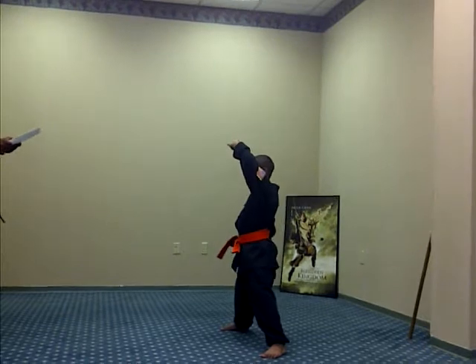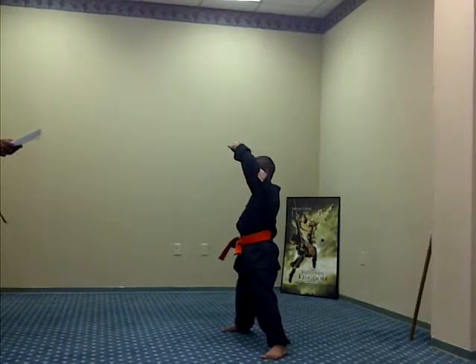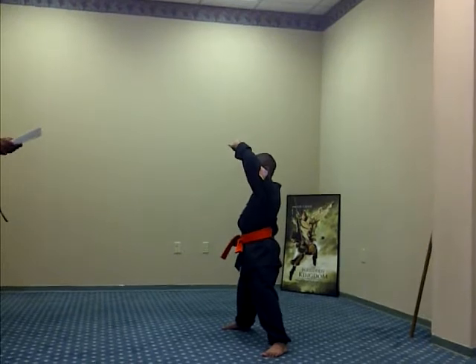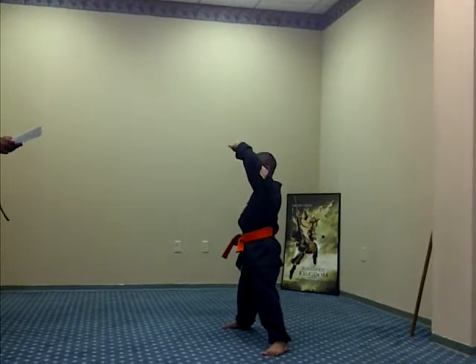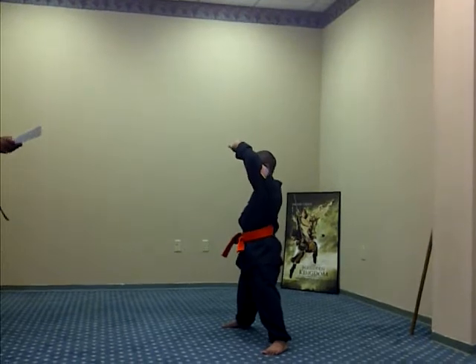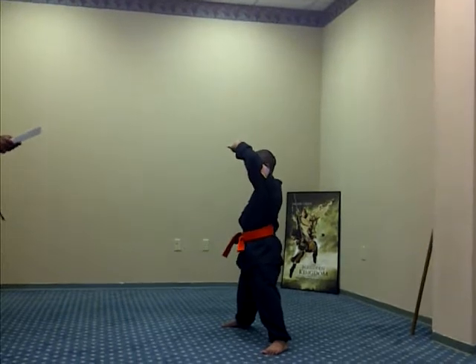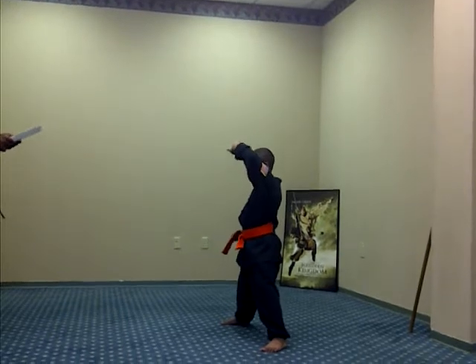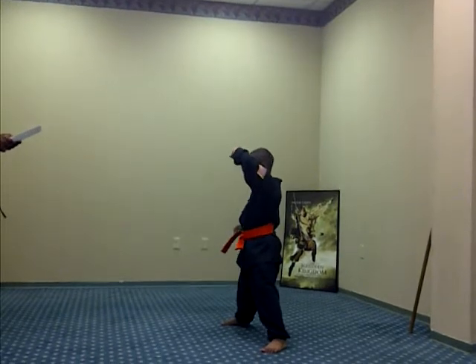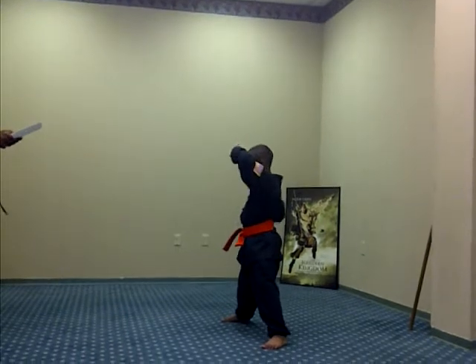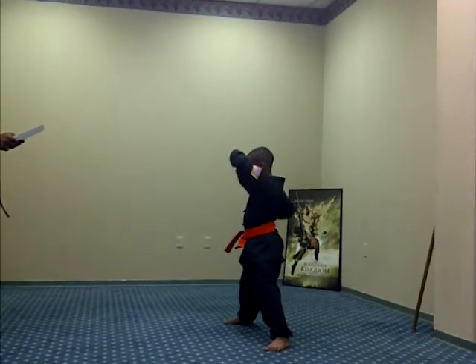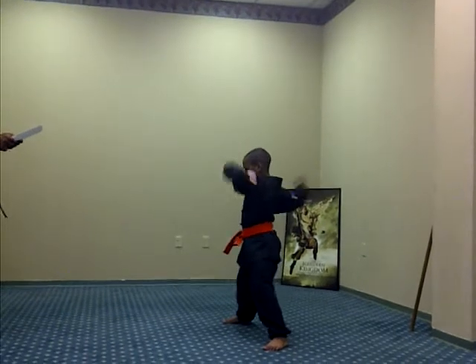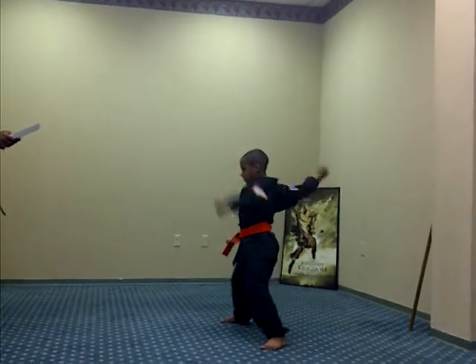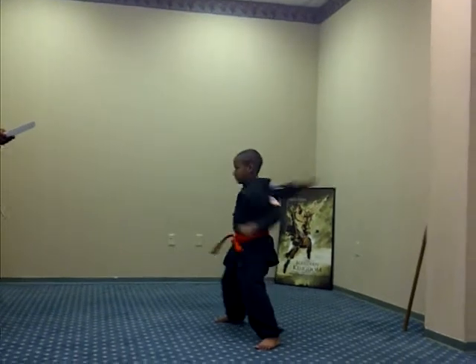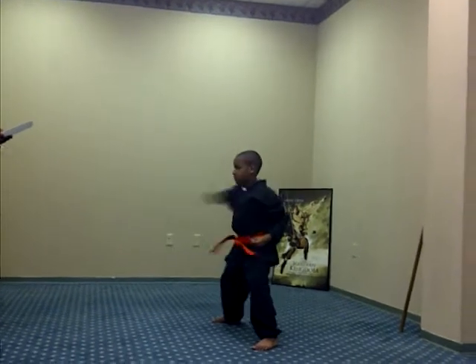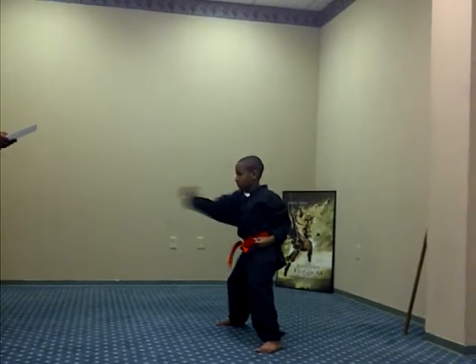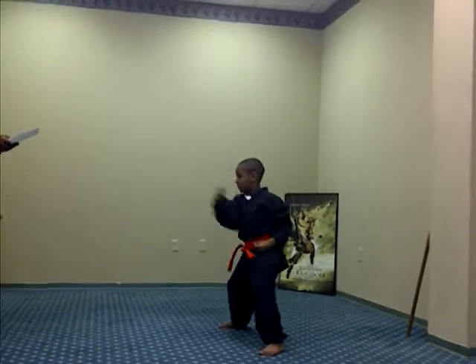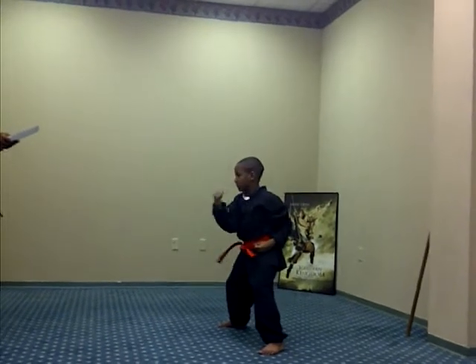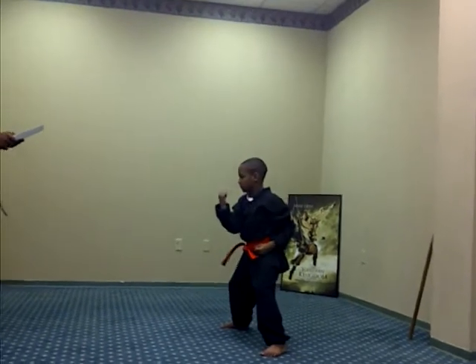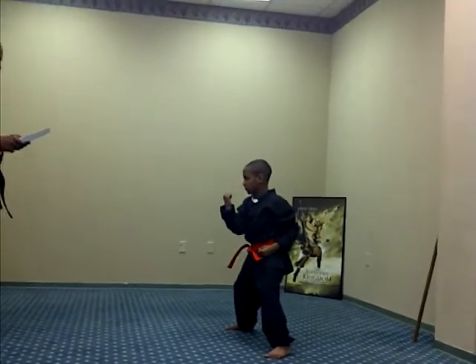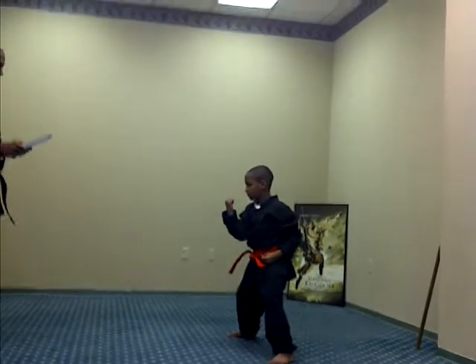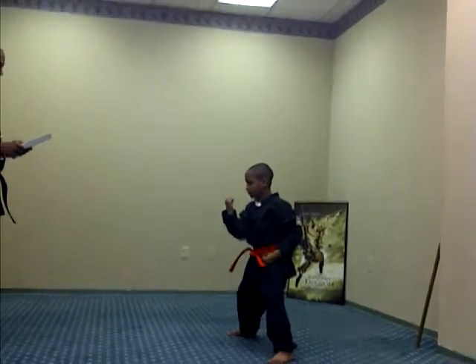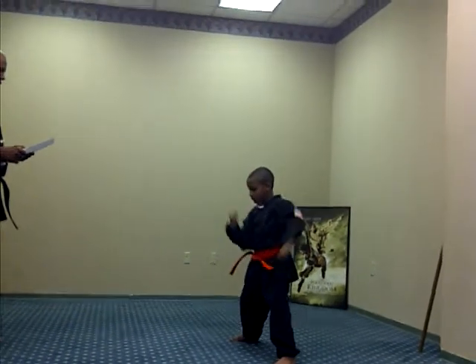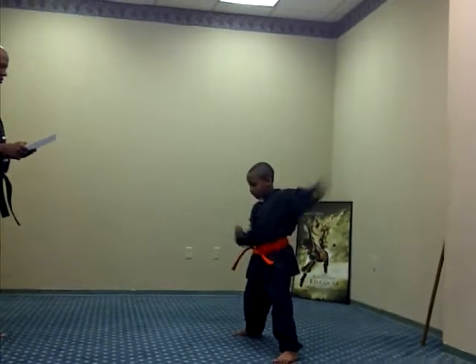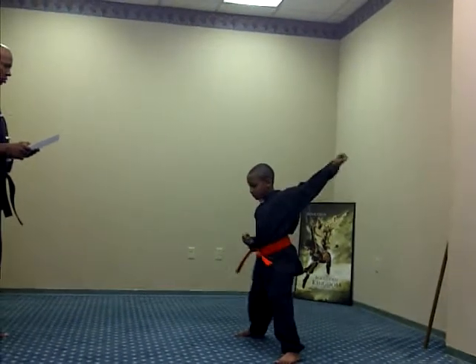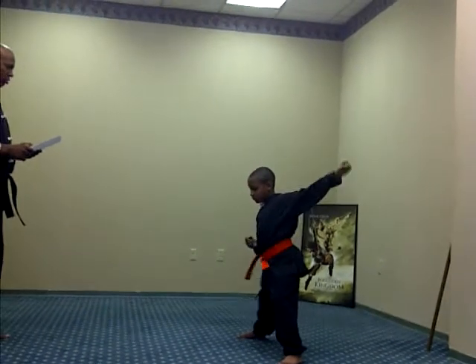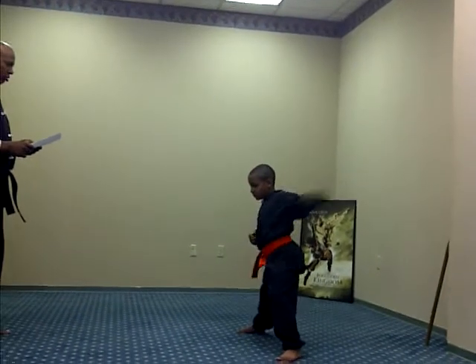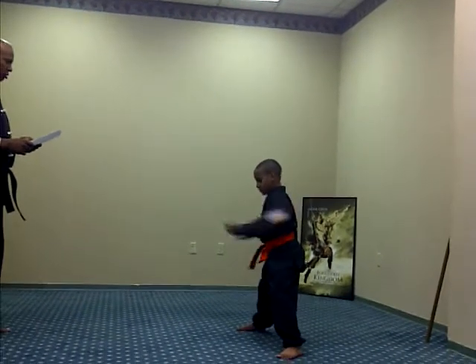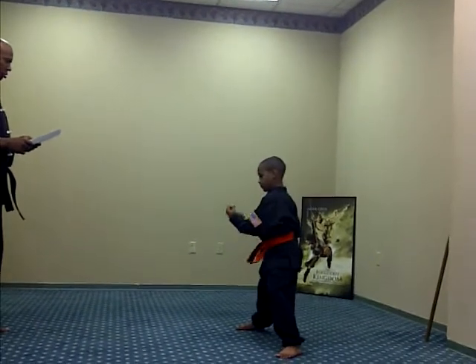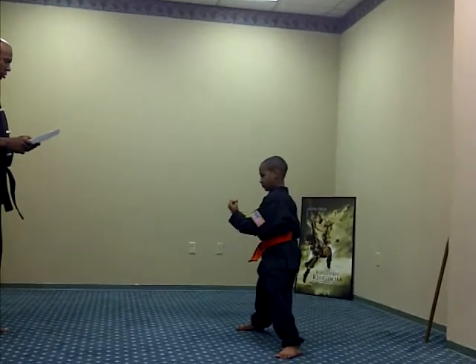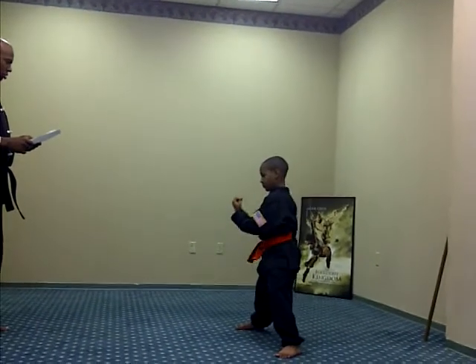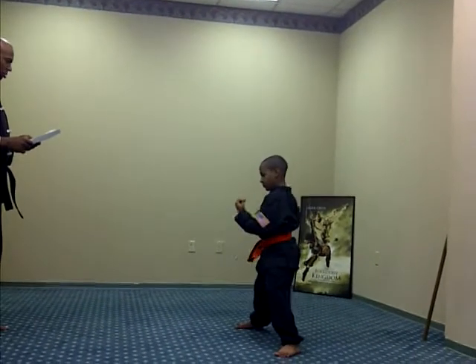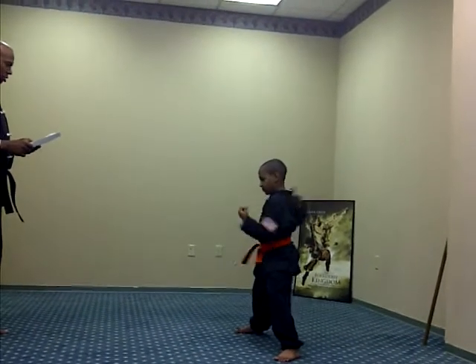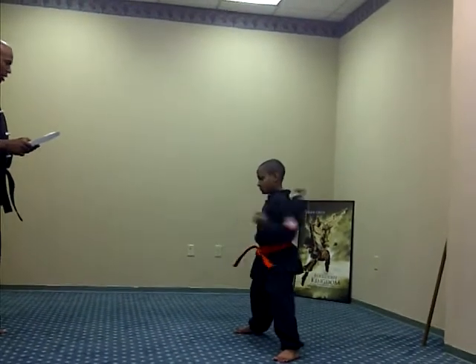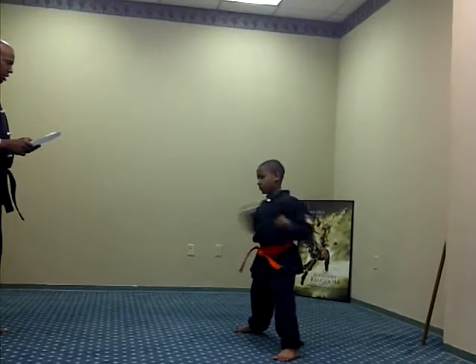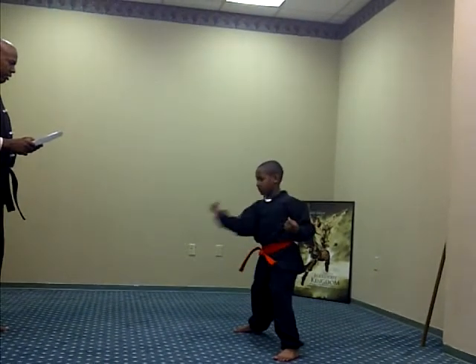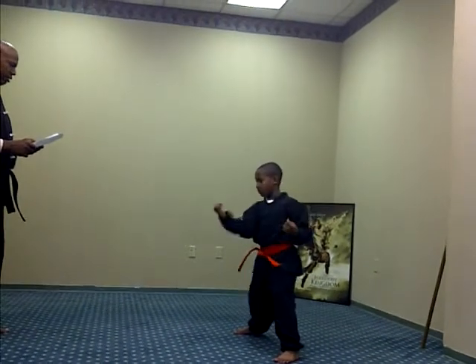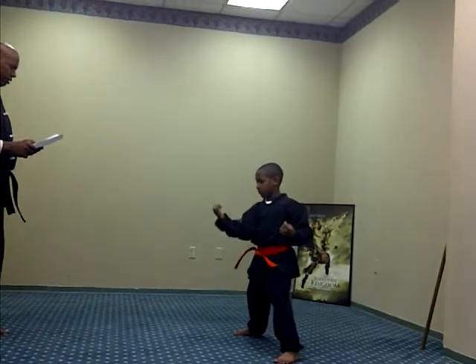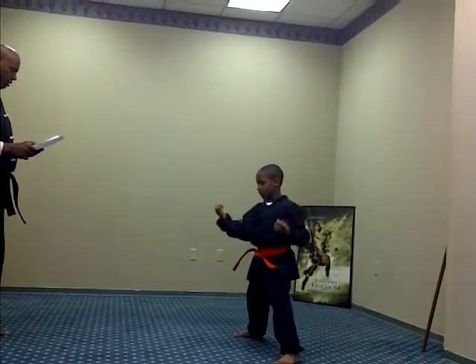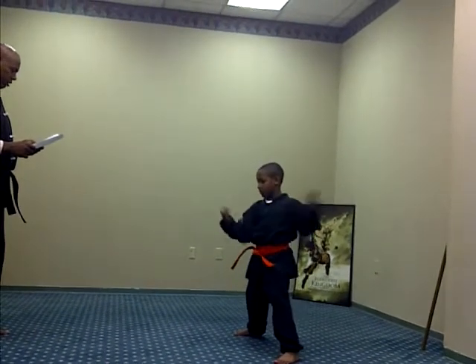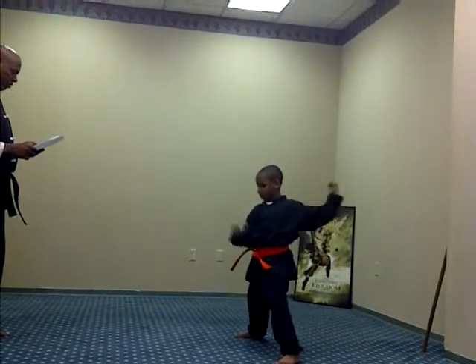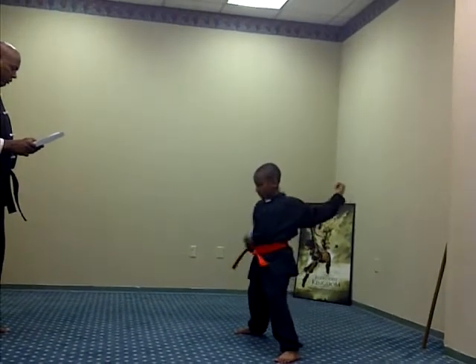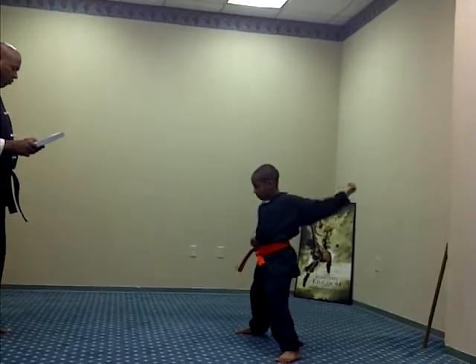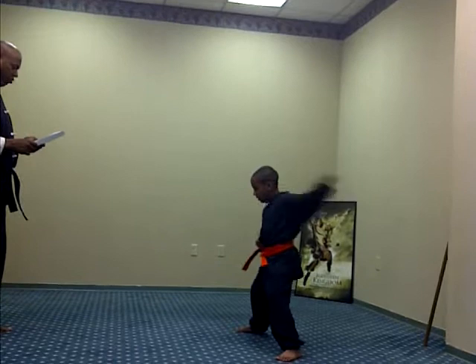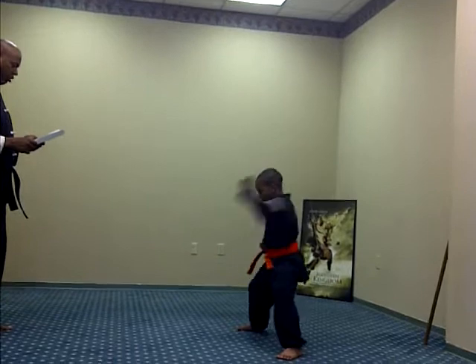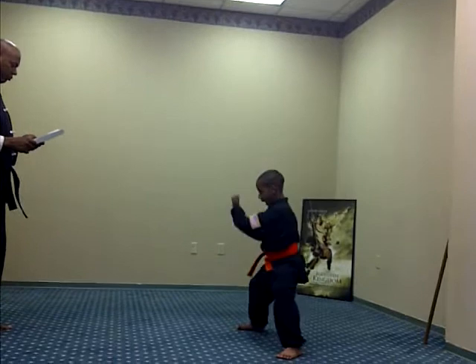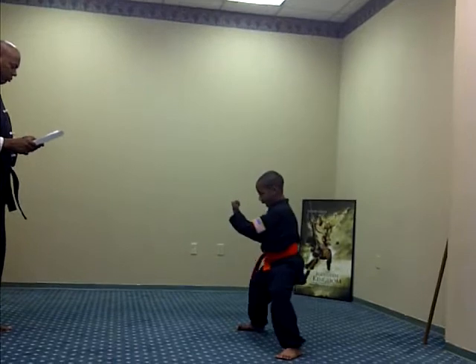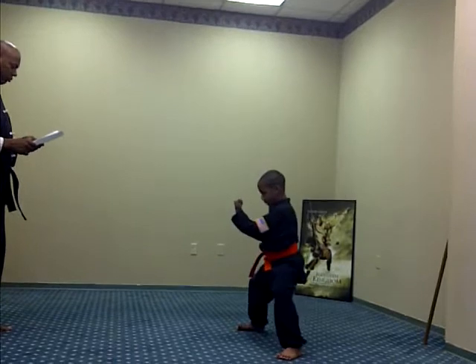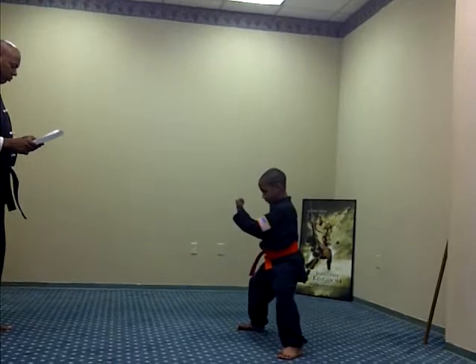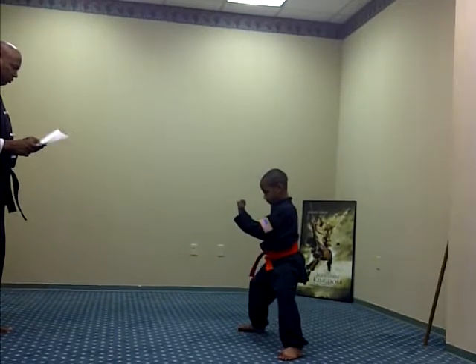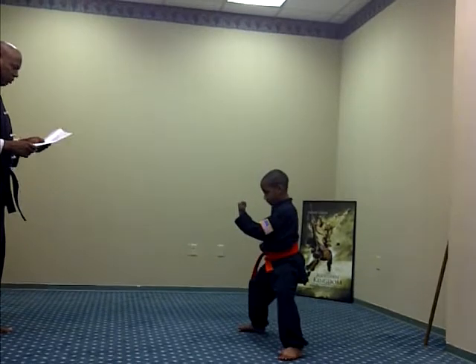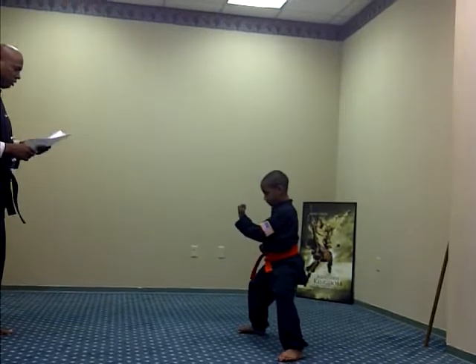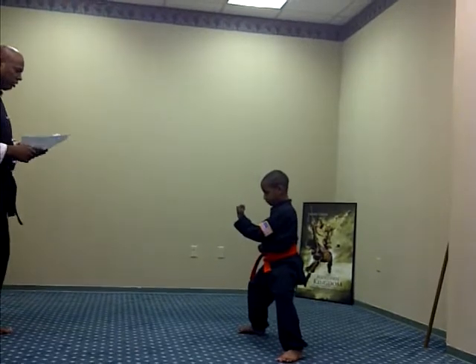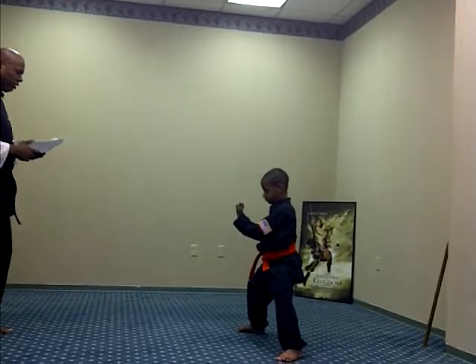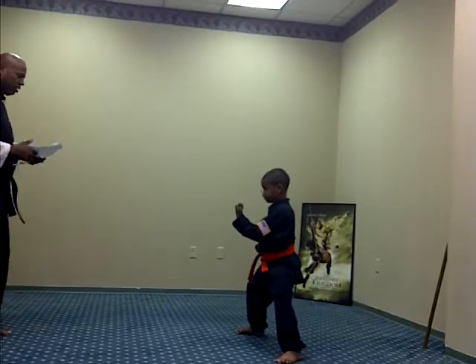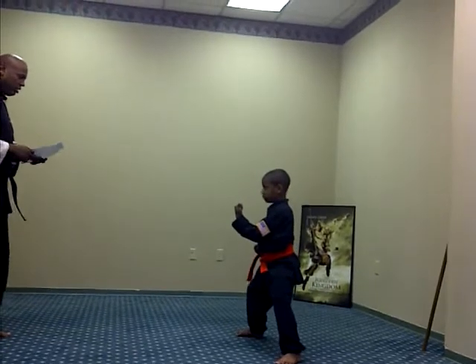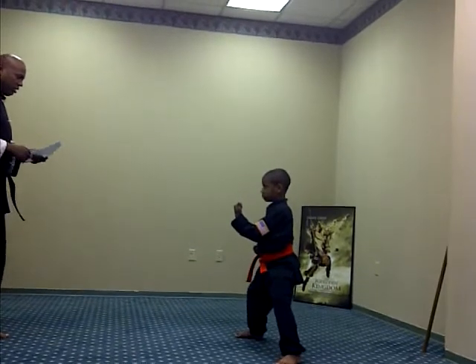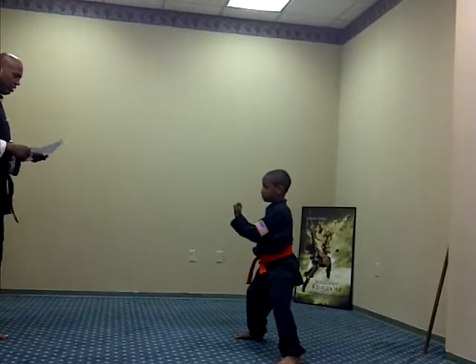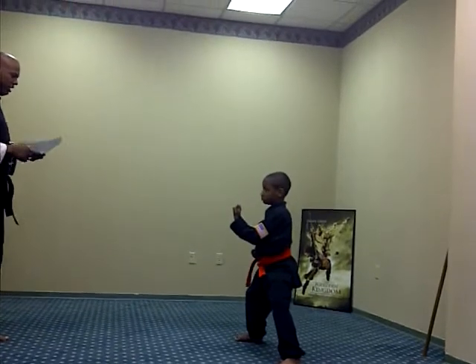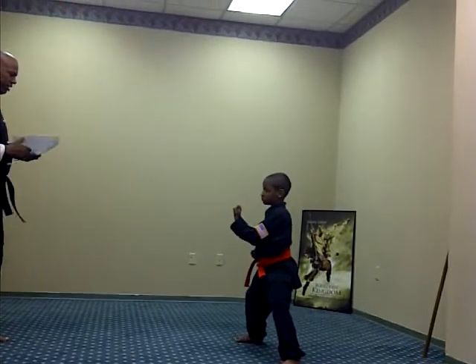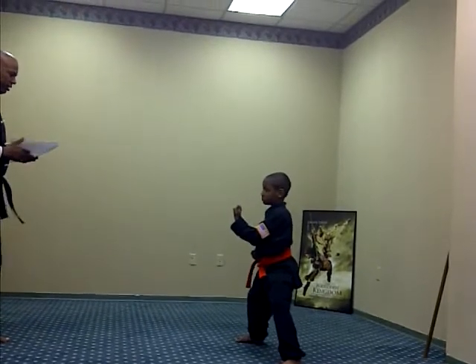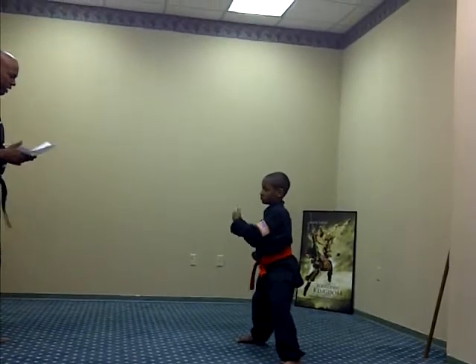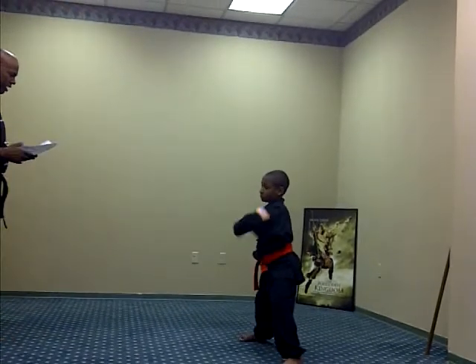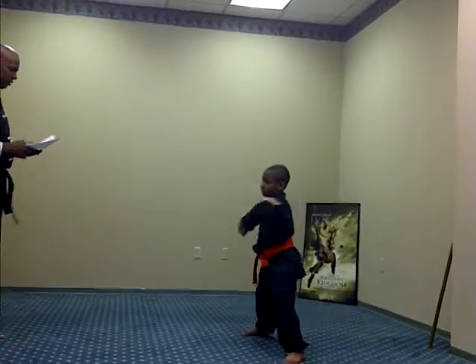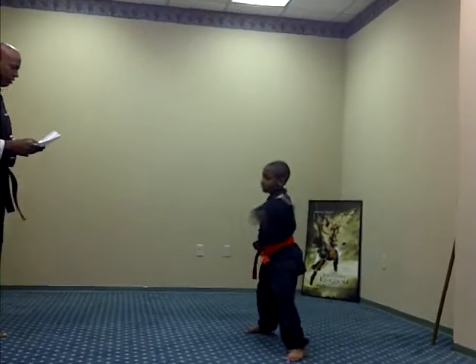Forearm block. Ready, one, two, three, Sanchi, four, five. And legs together.